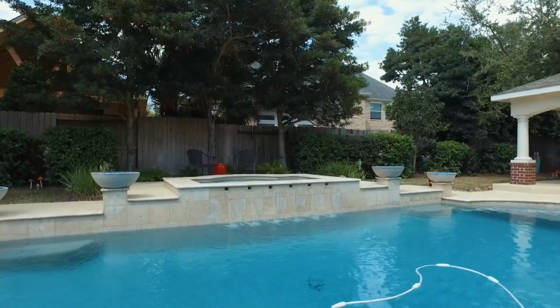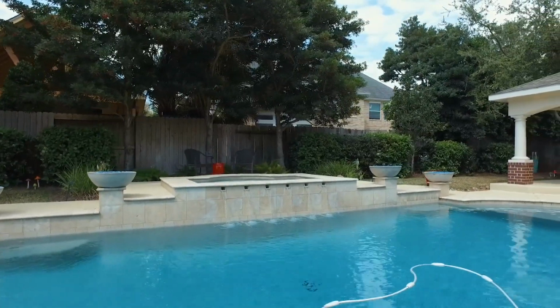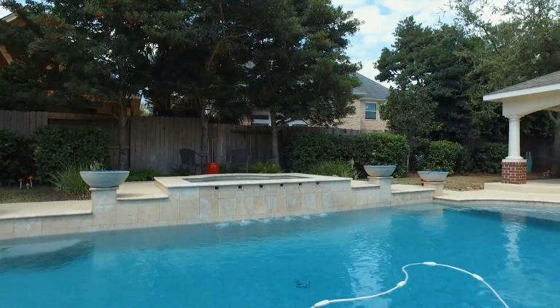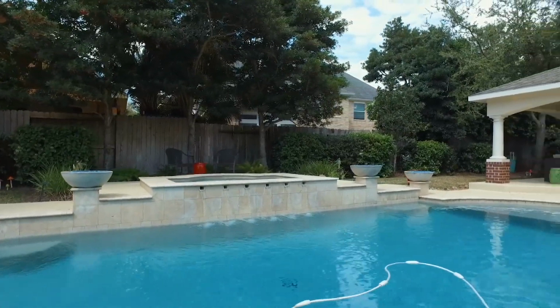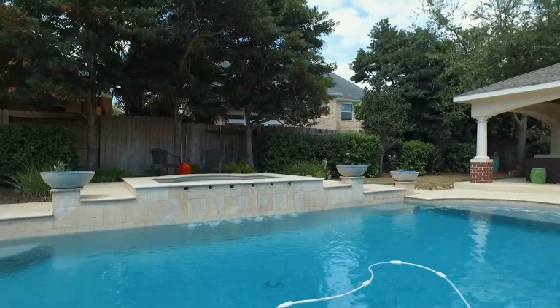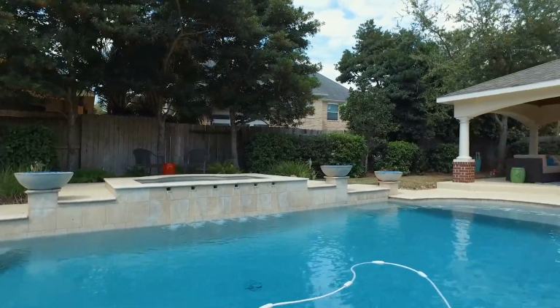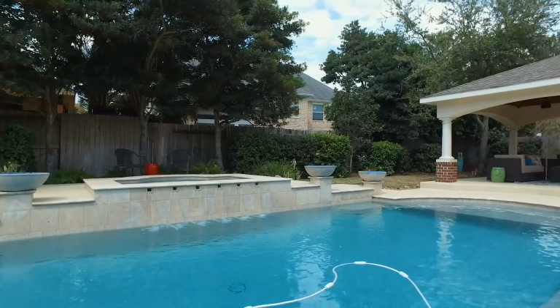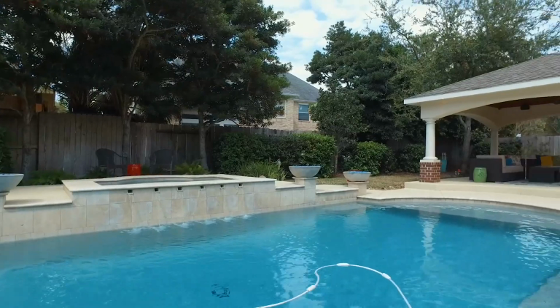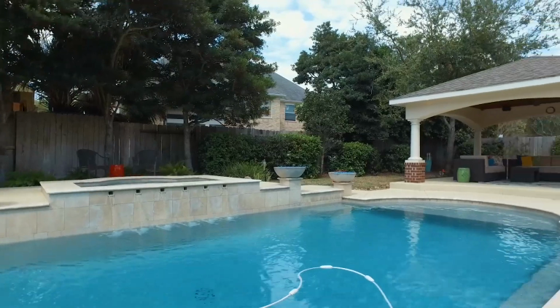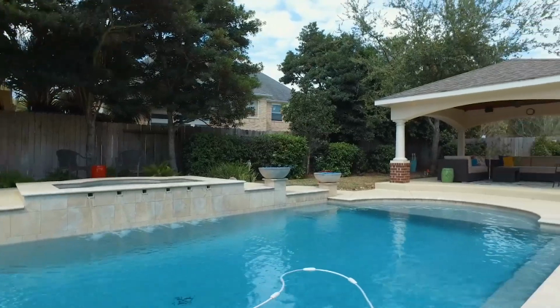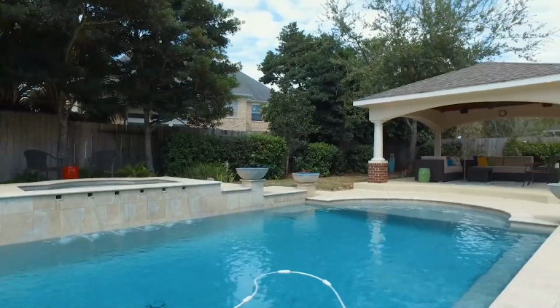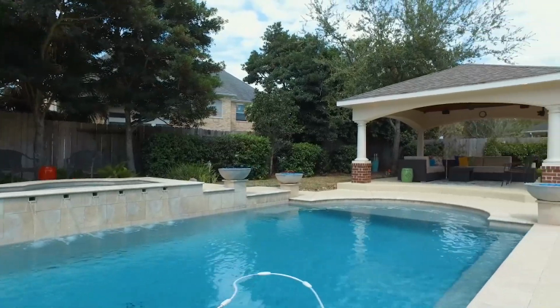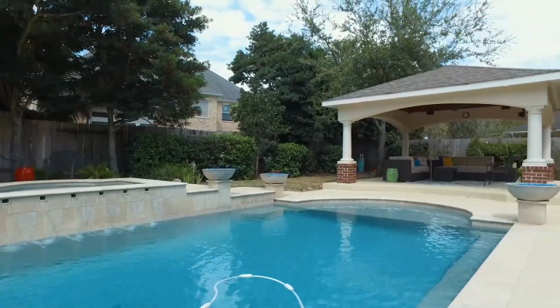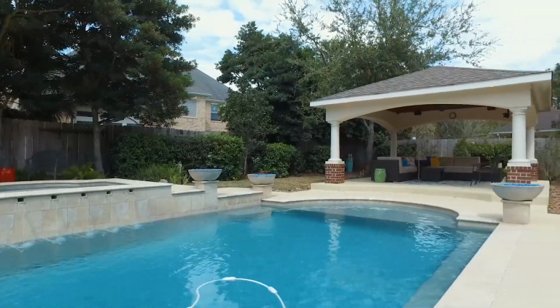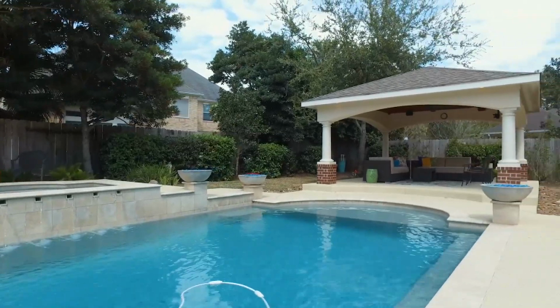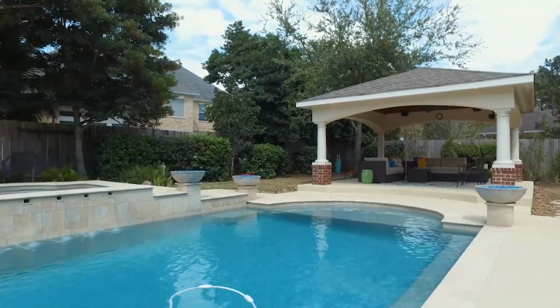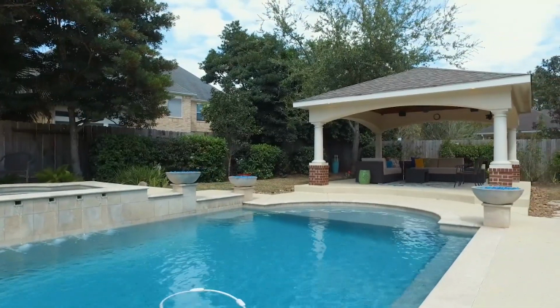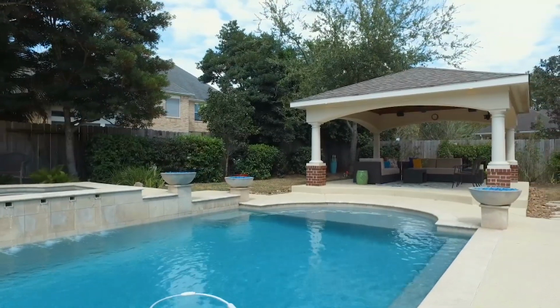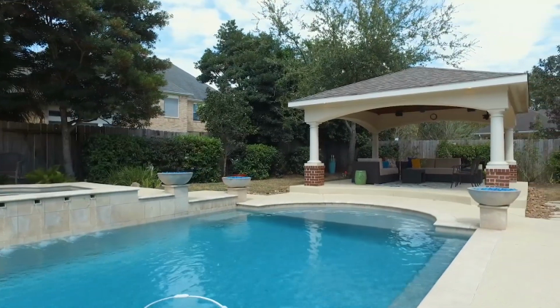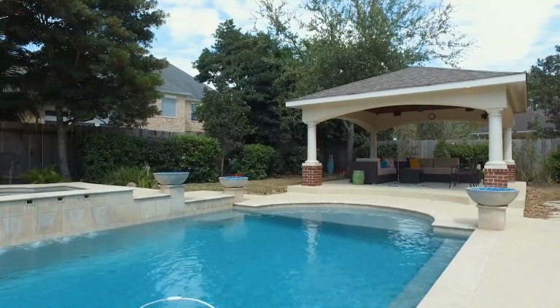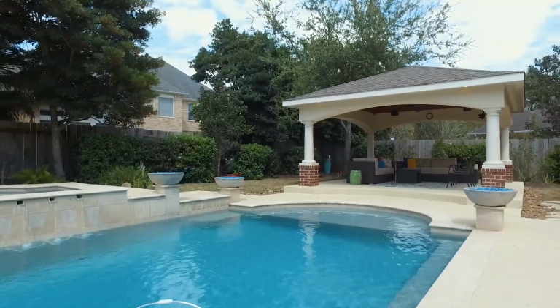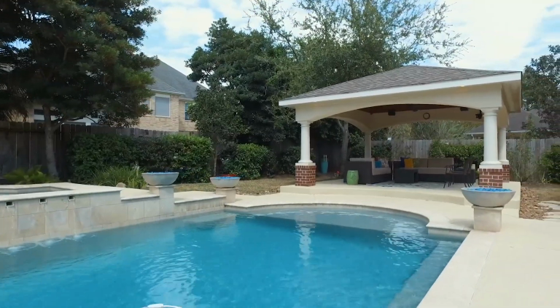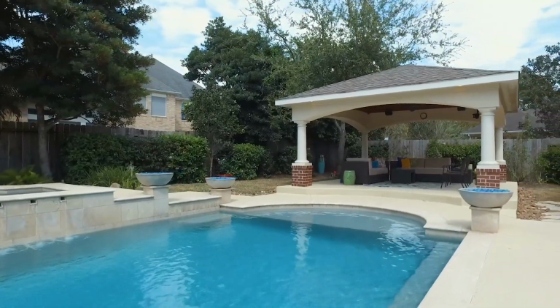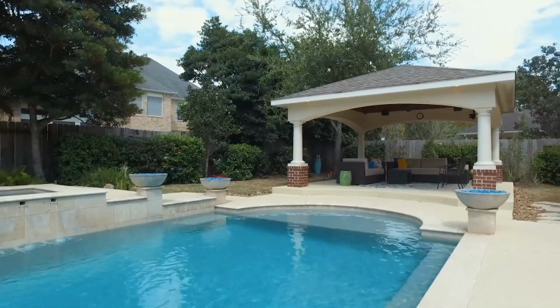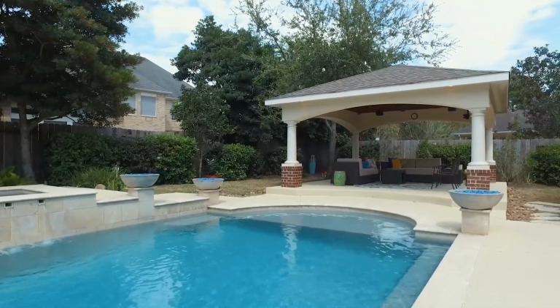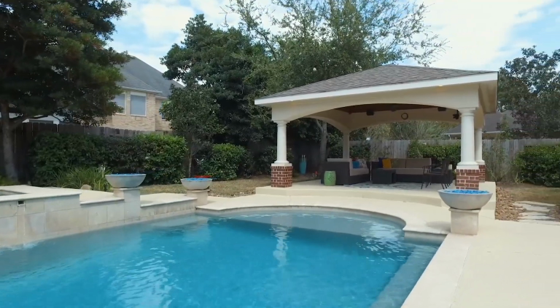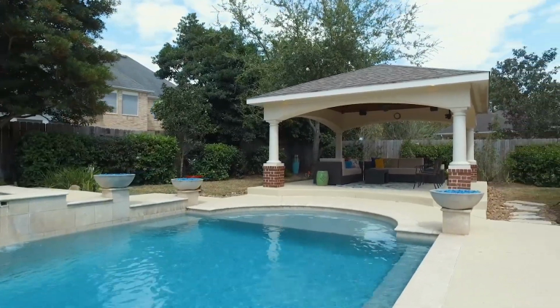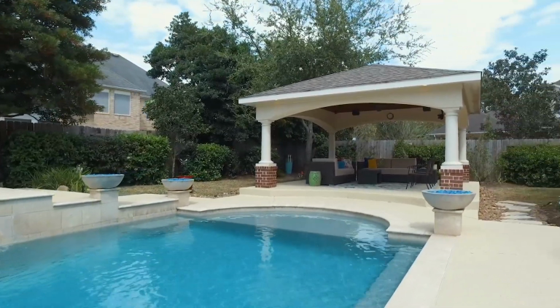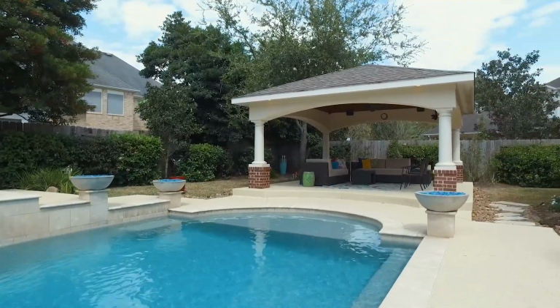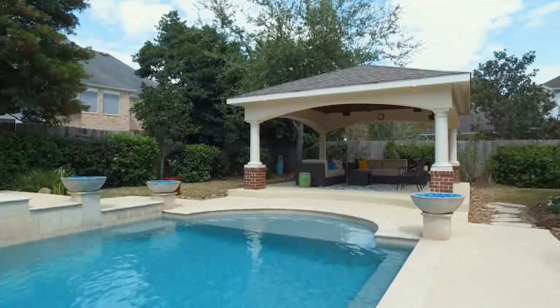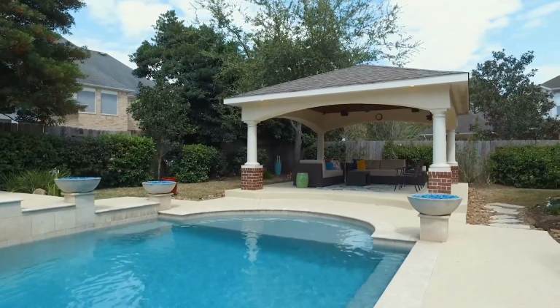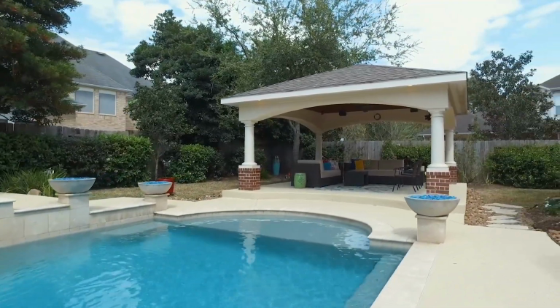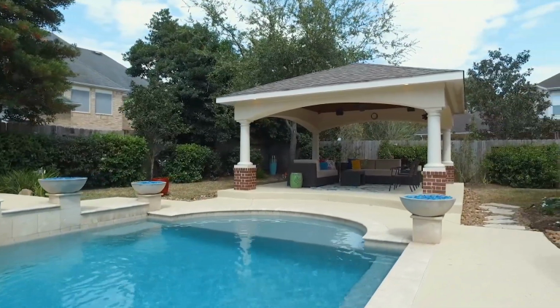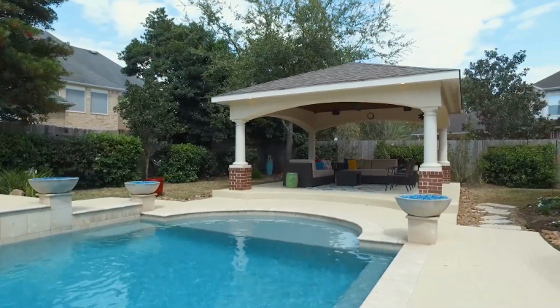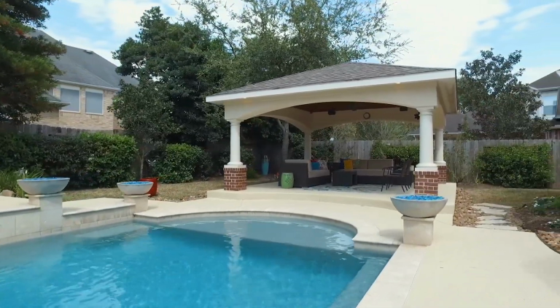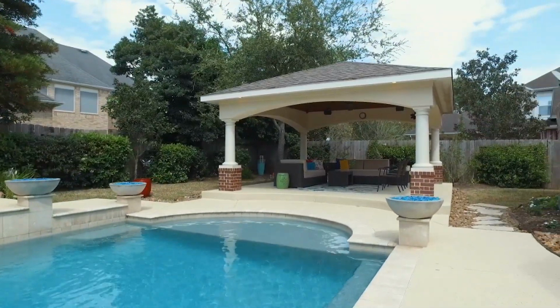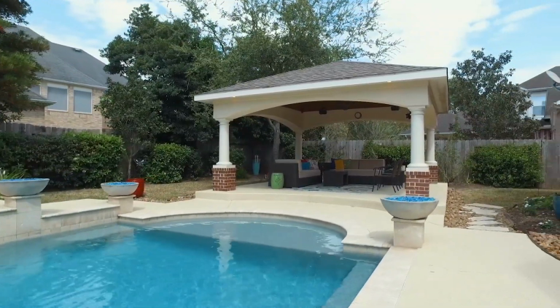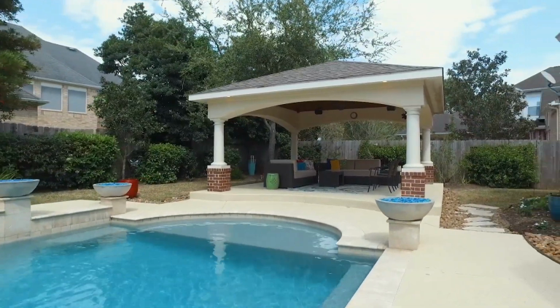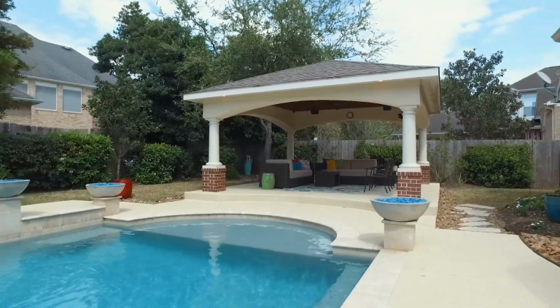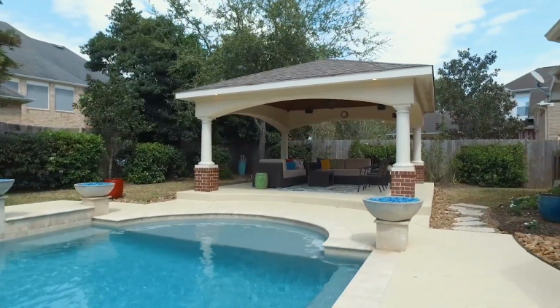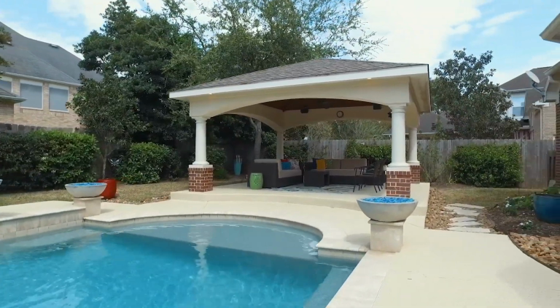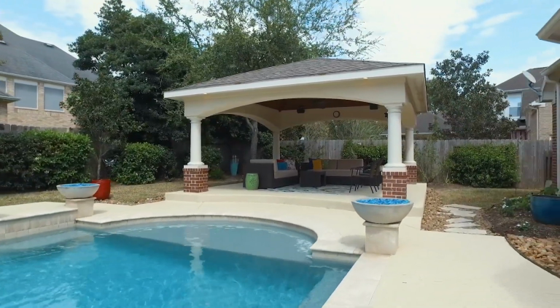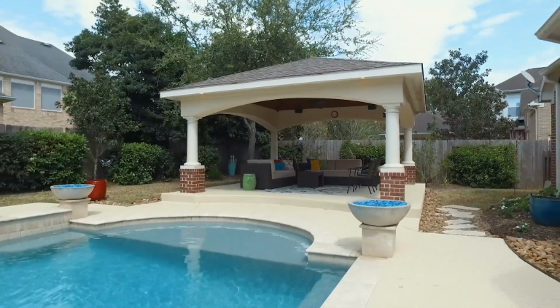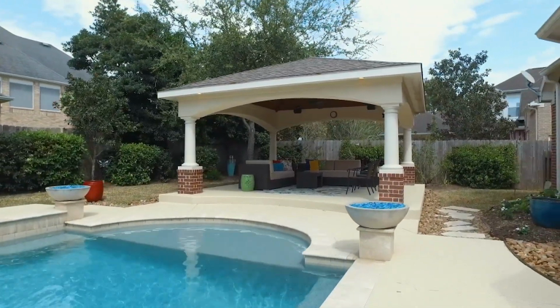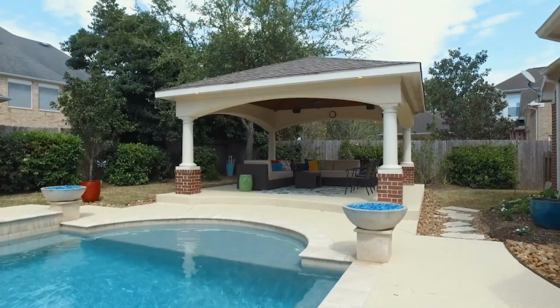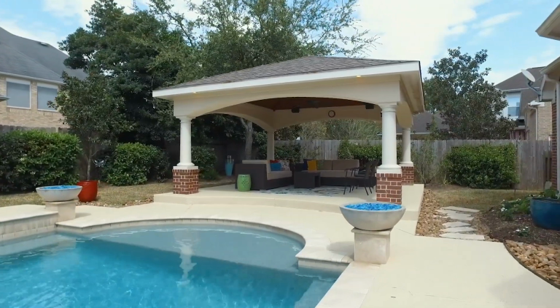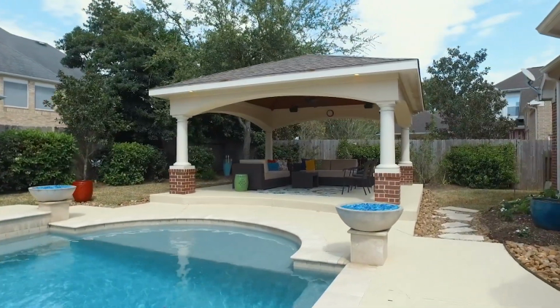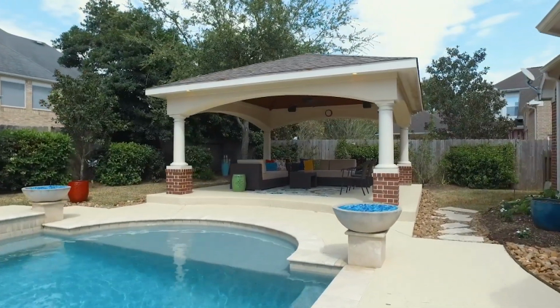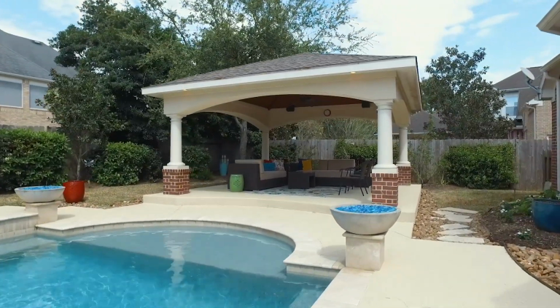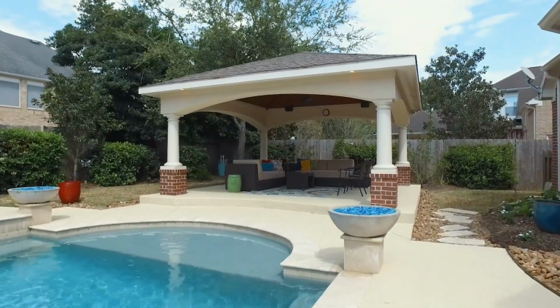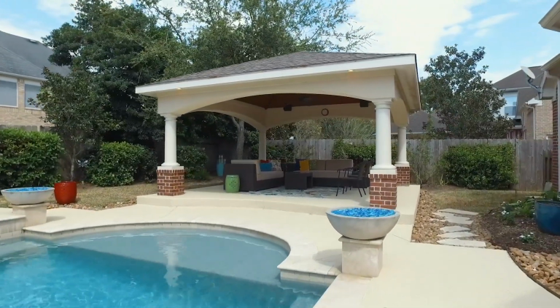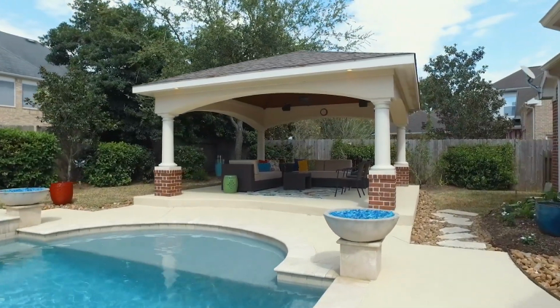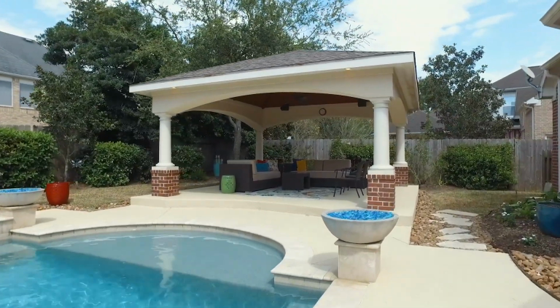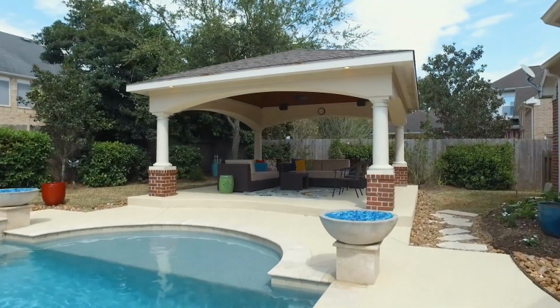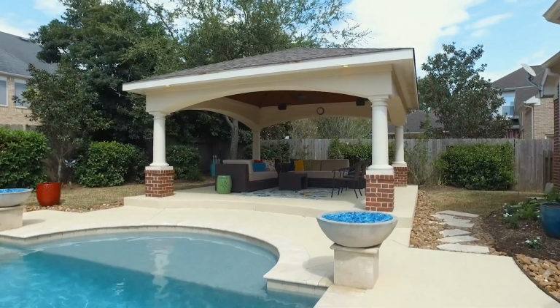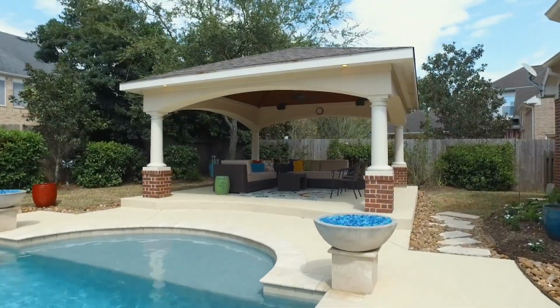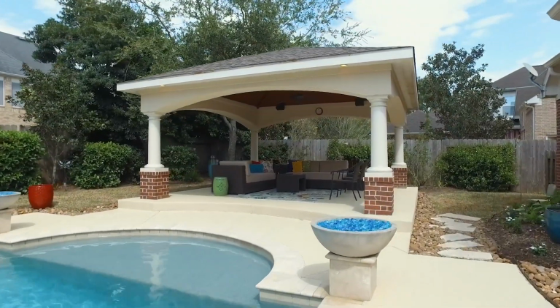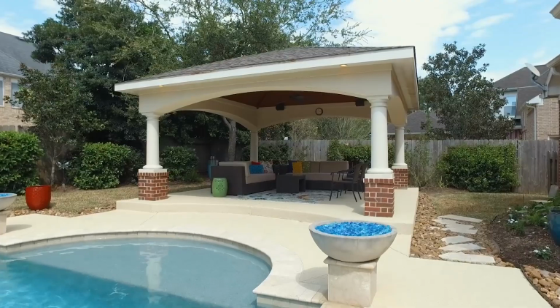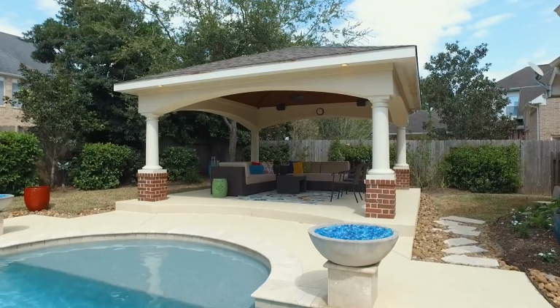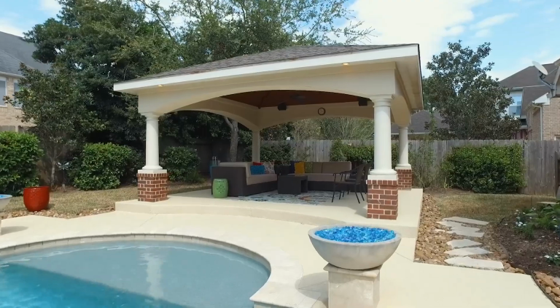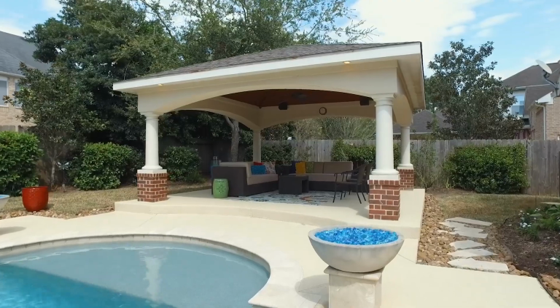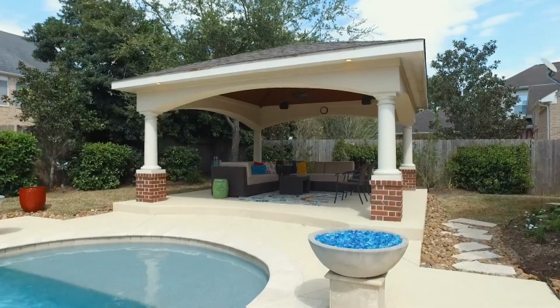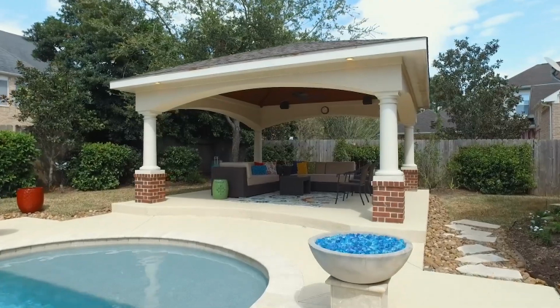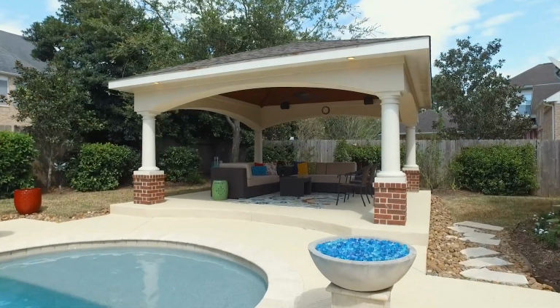Contact the listing agent and make this beautiful Katy, Texas home the next one that you and your family make your own.